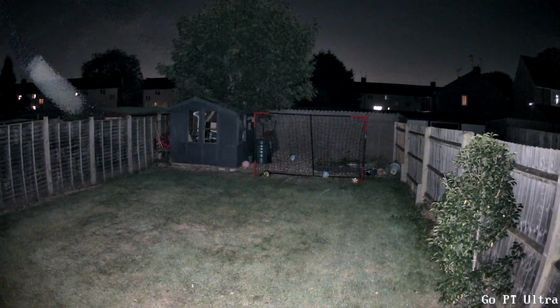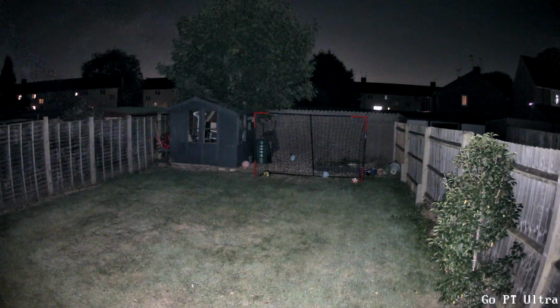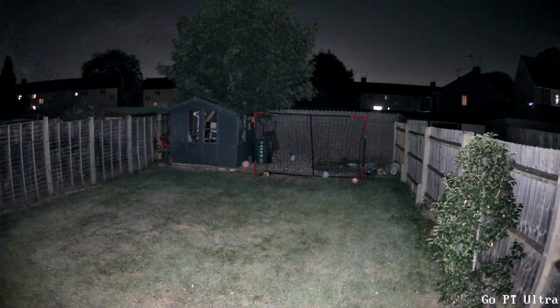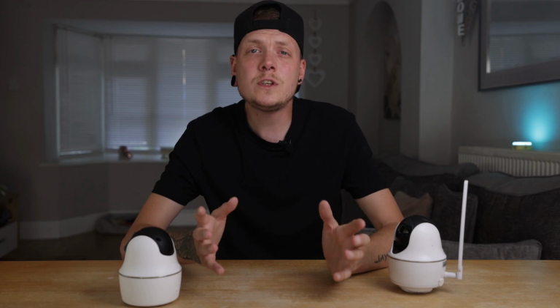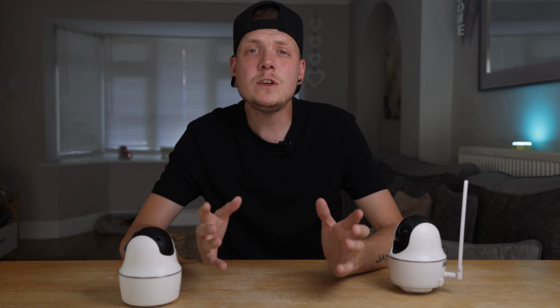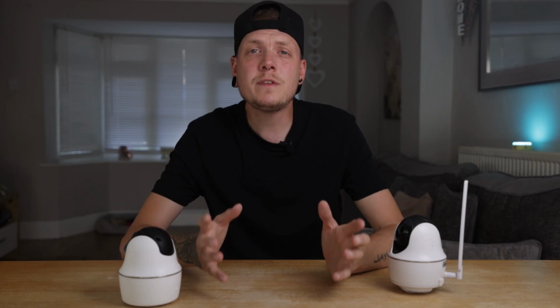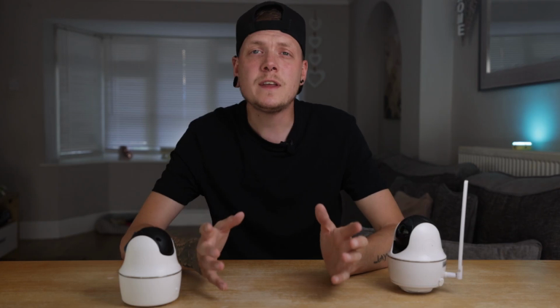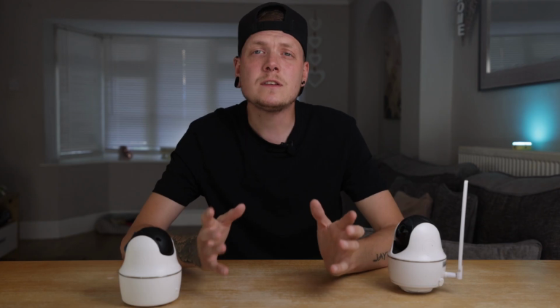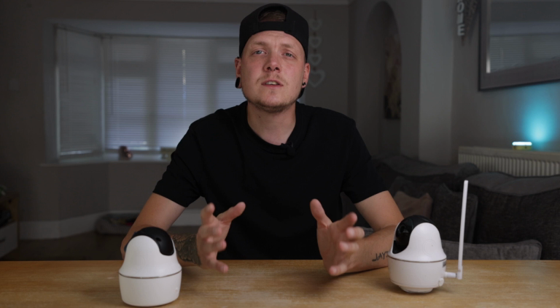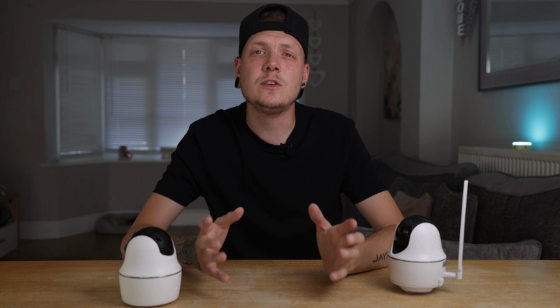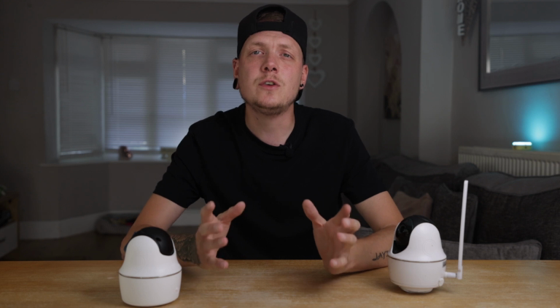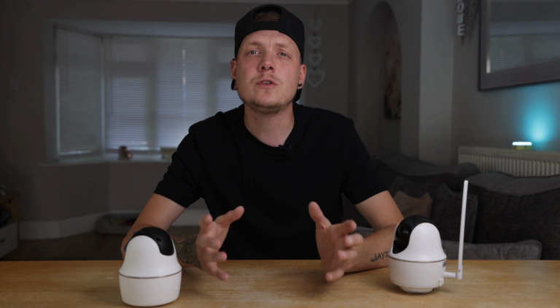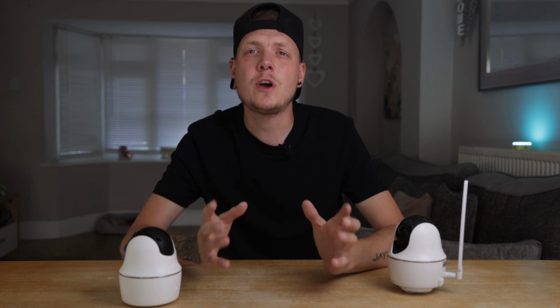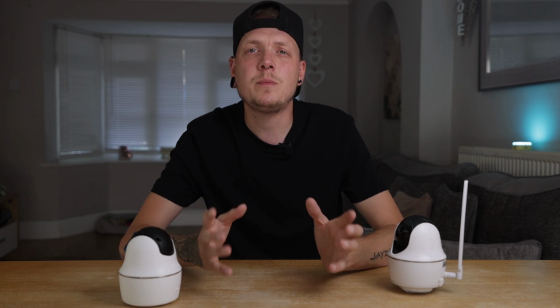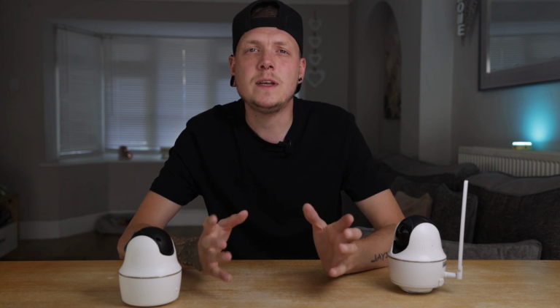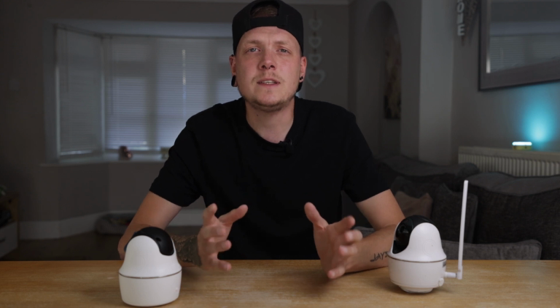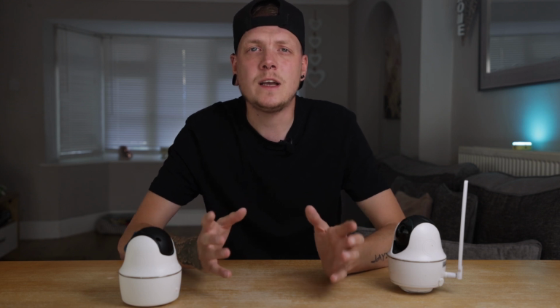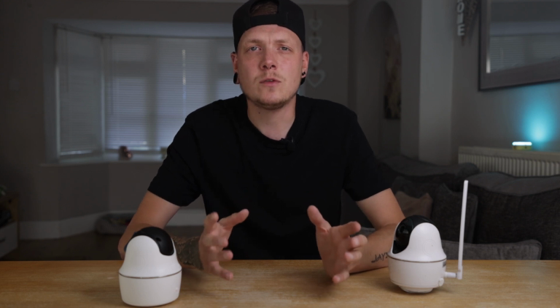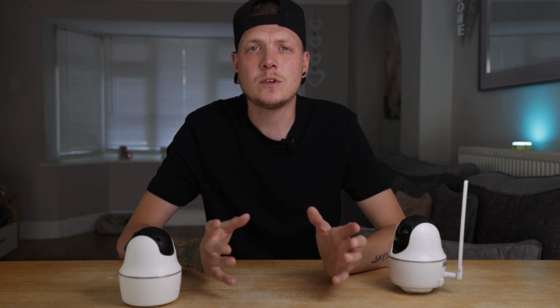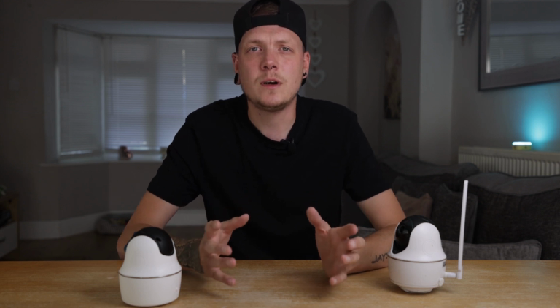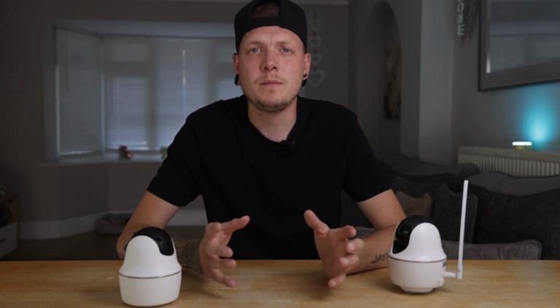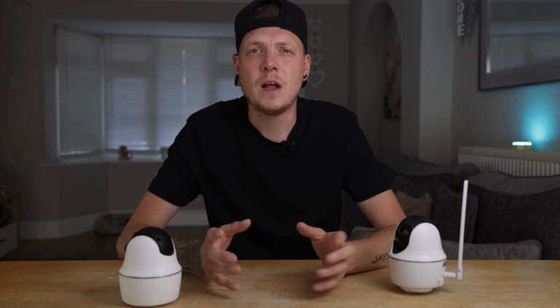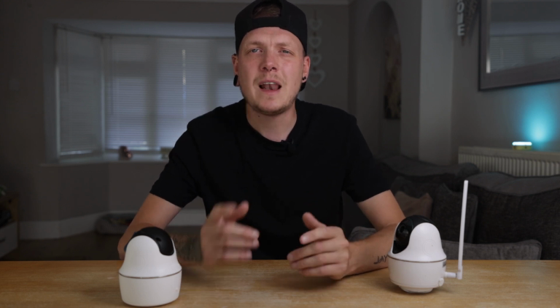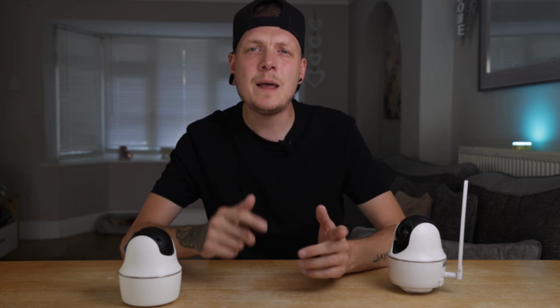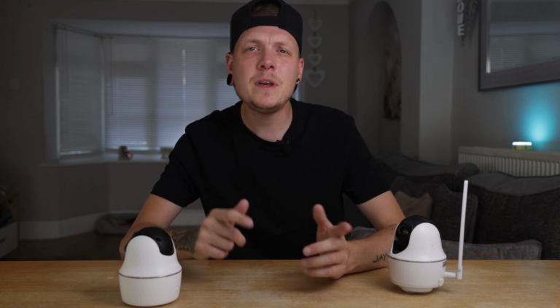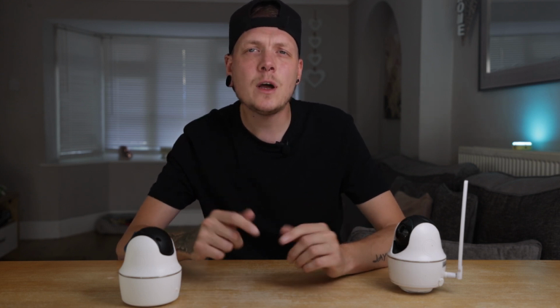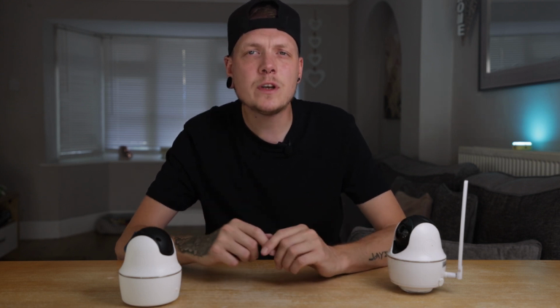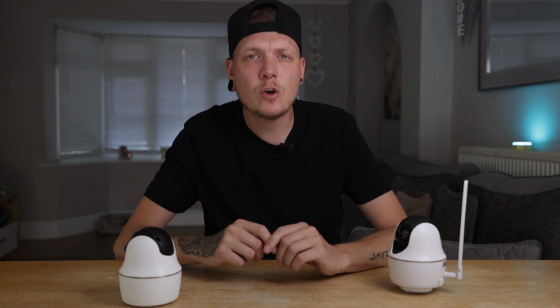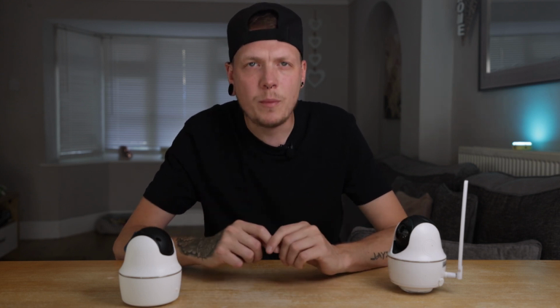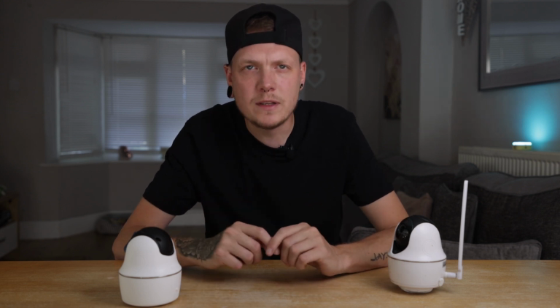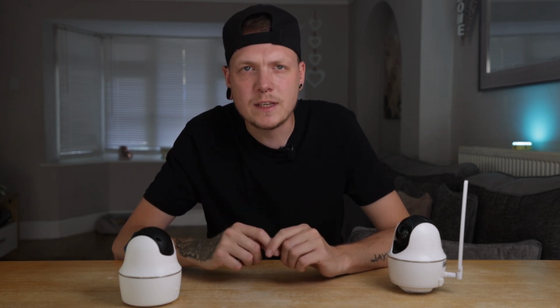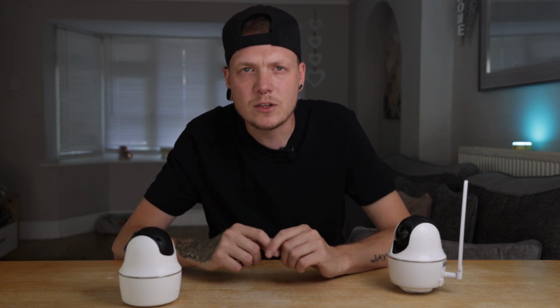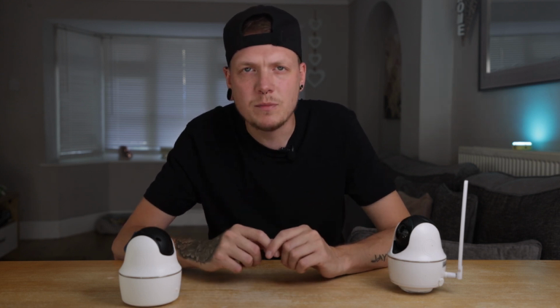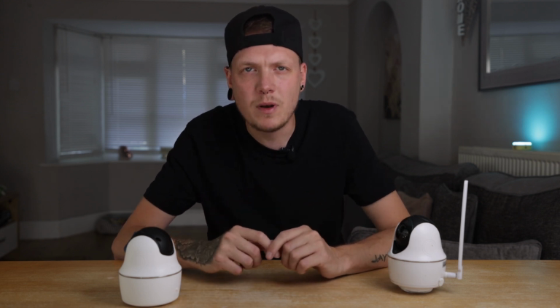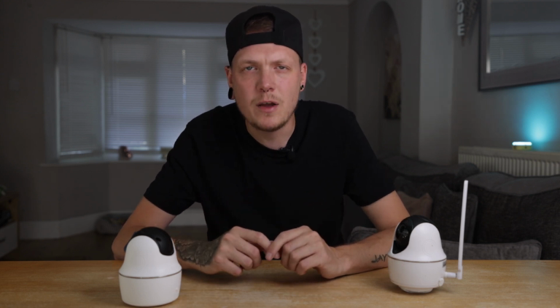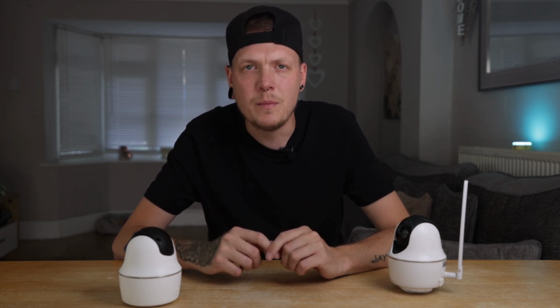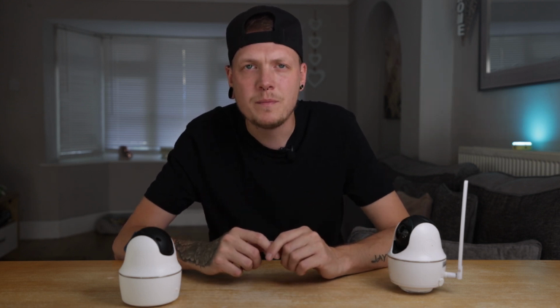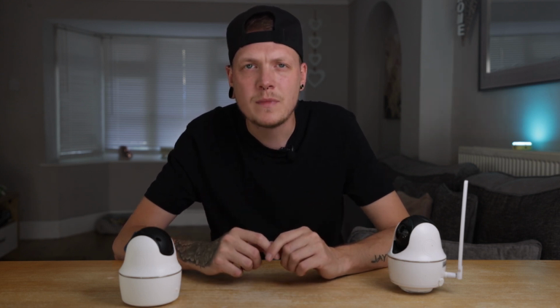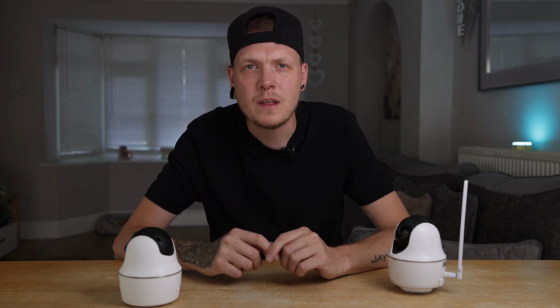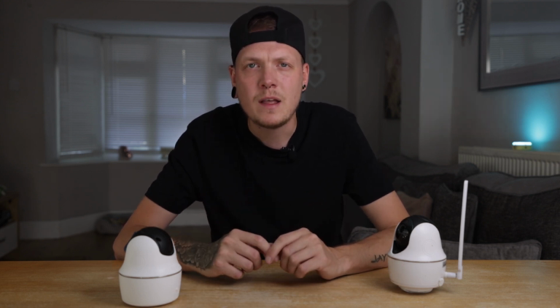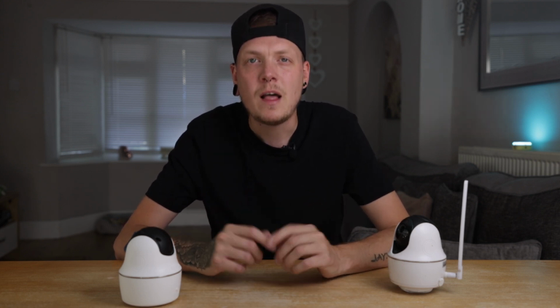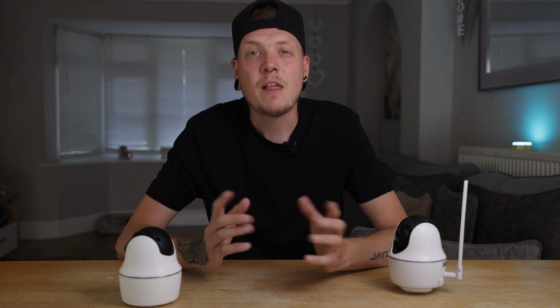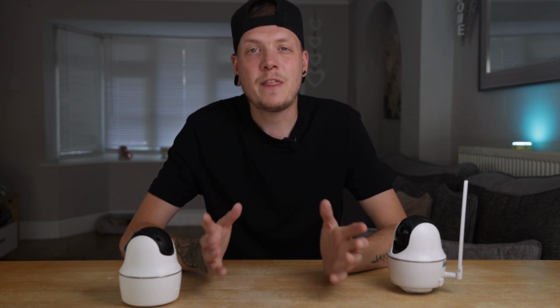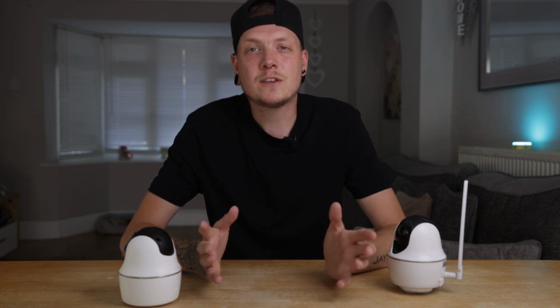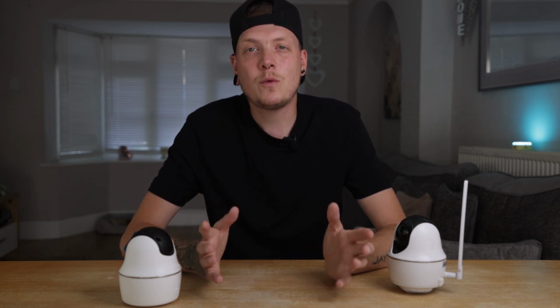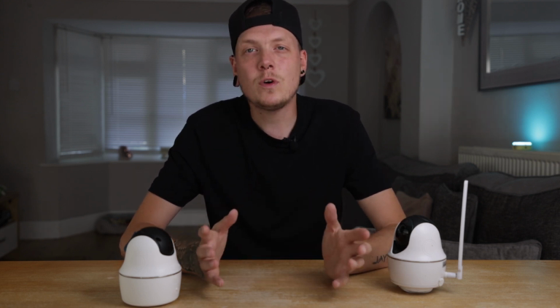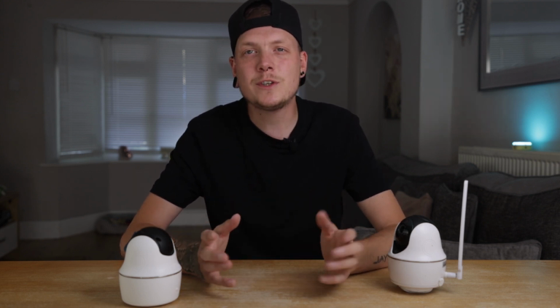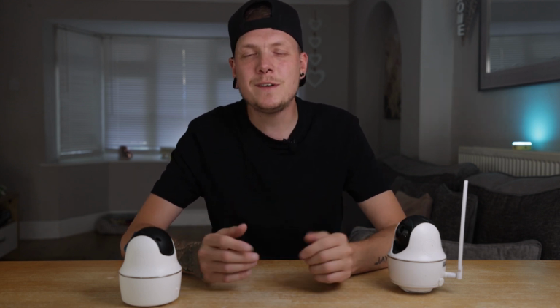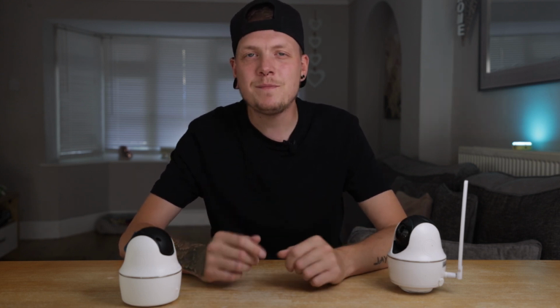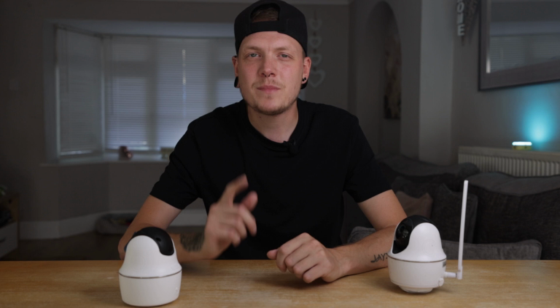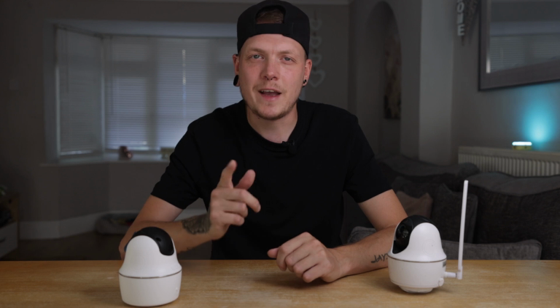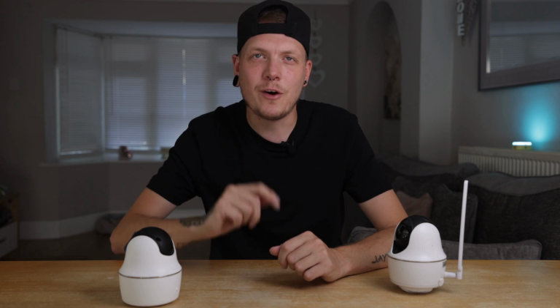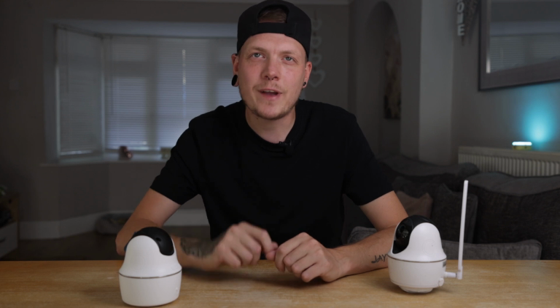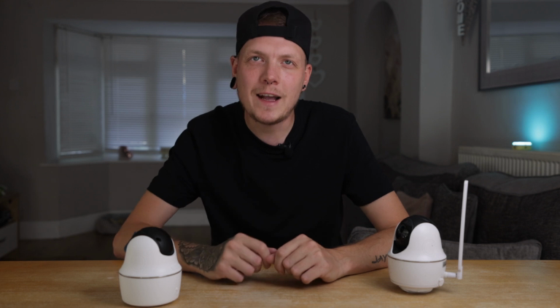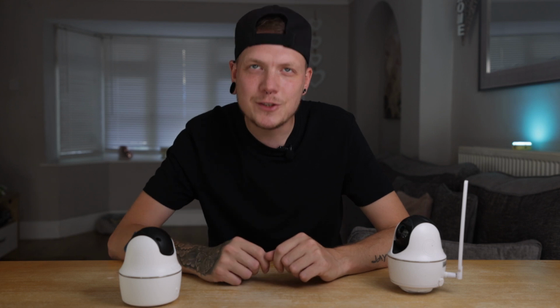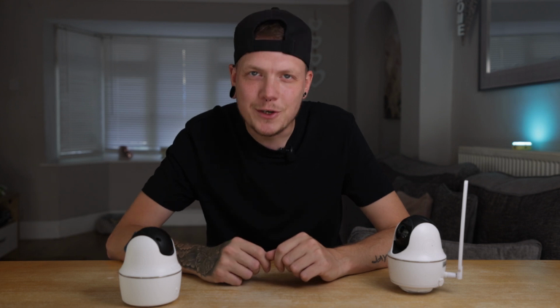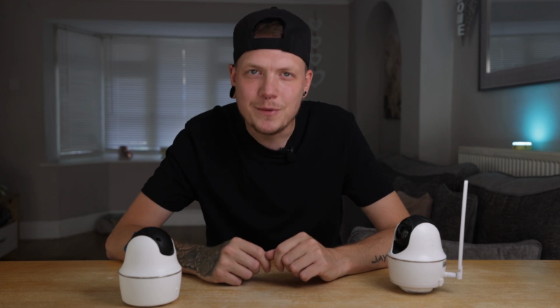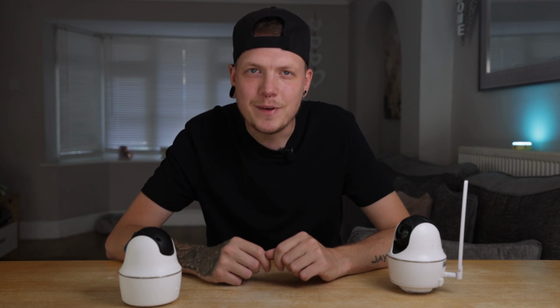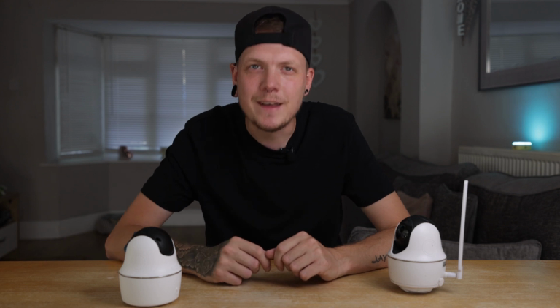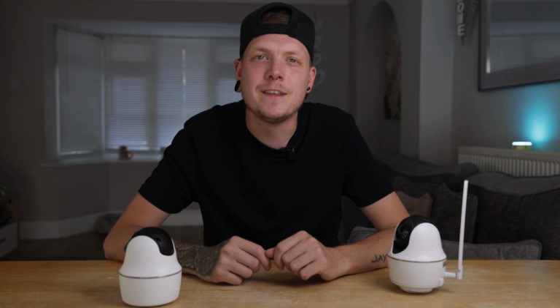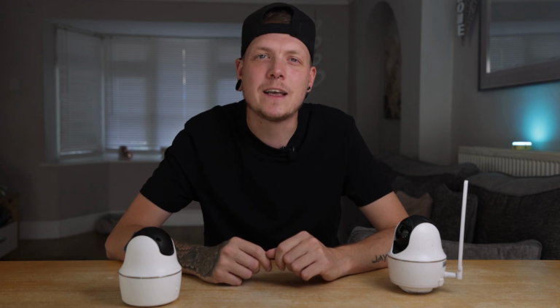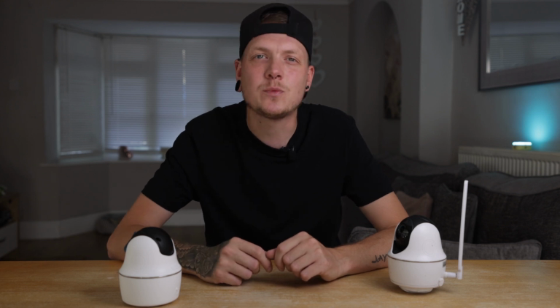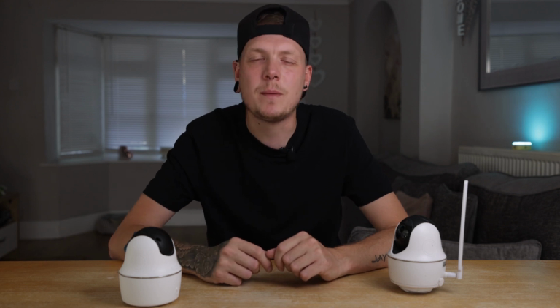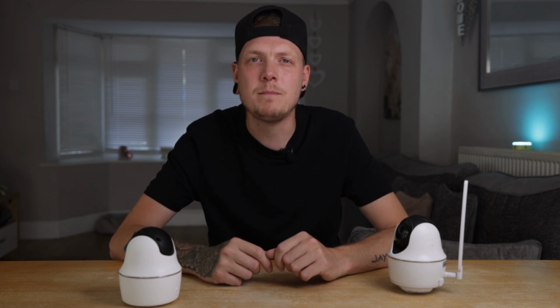What do you think to the new Go PT Ultra? Let me know in the comments section below. Thanks for watching and I'll catch you in the next one.